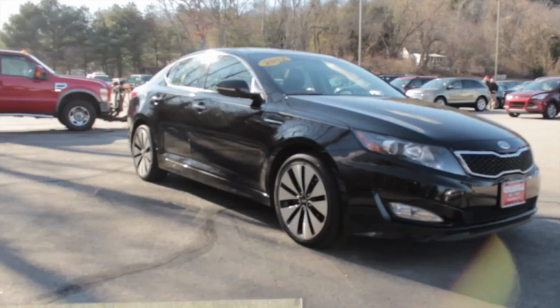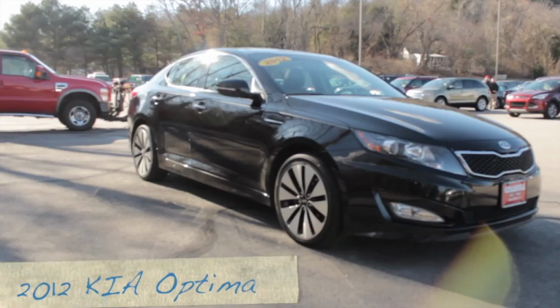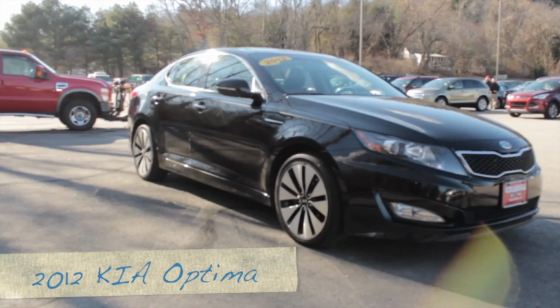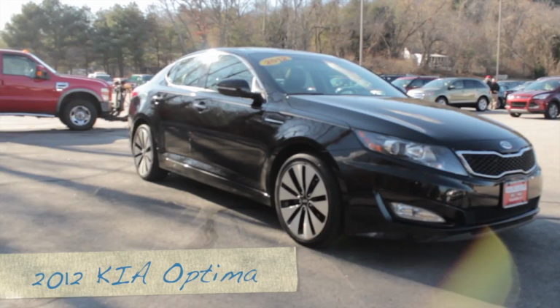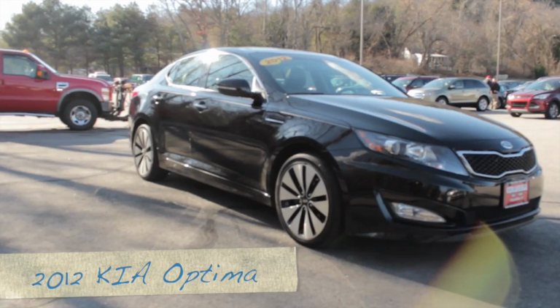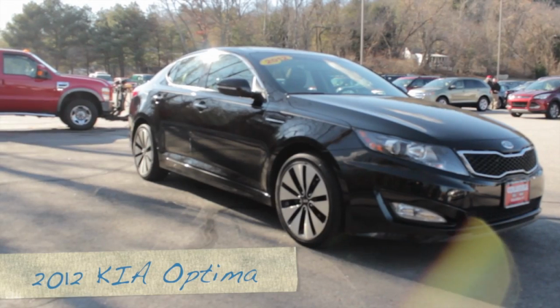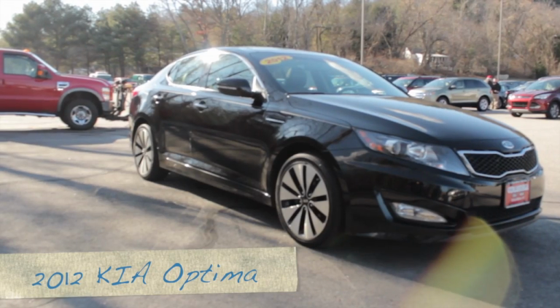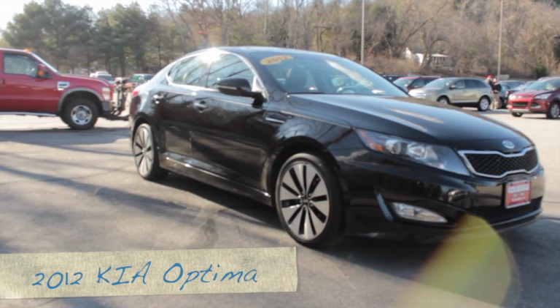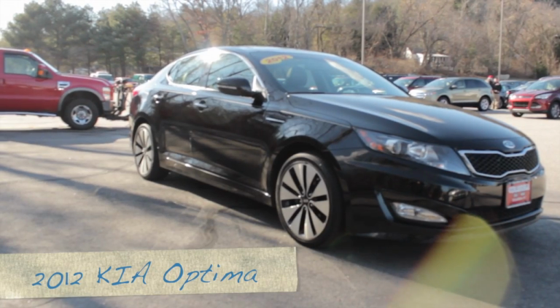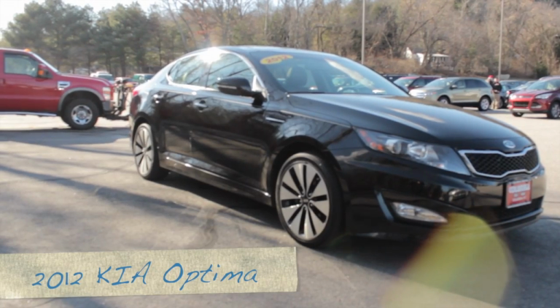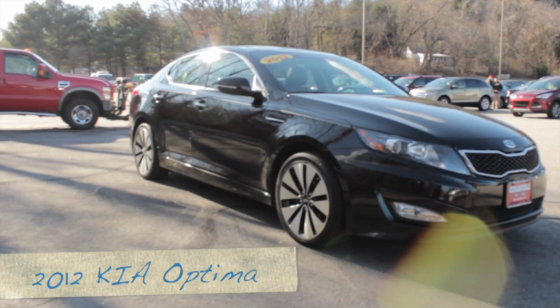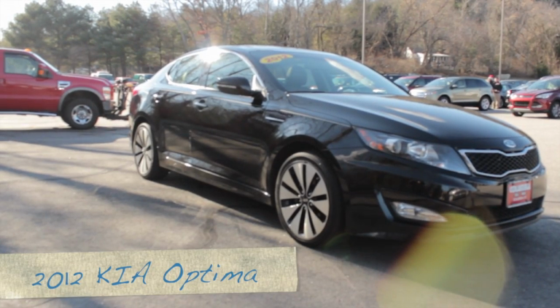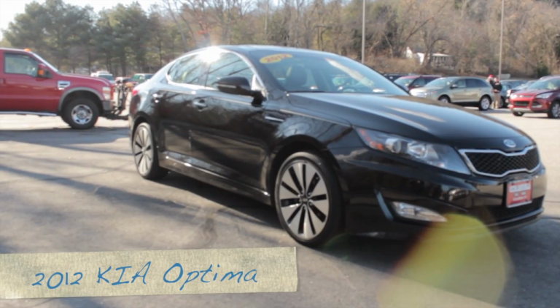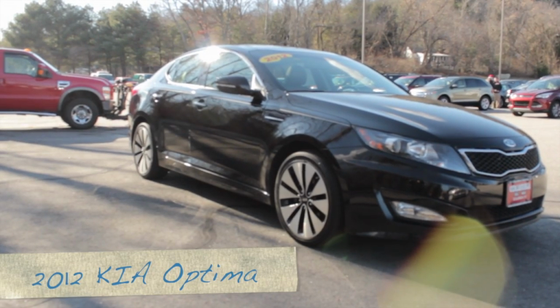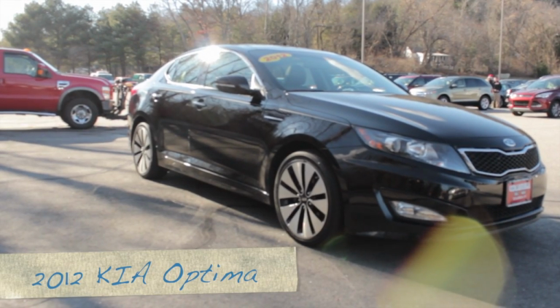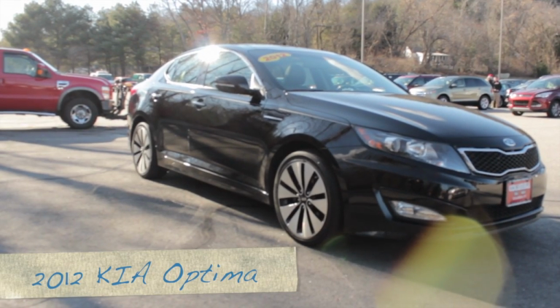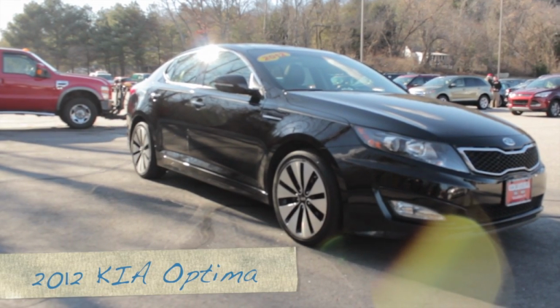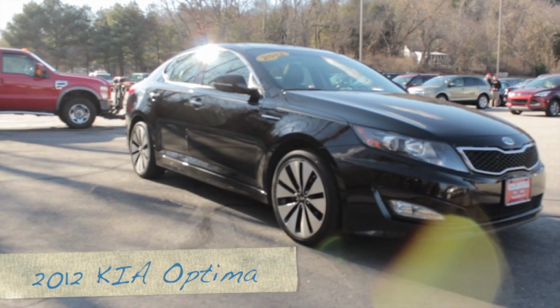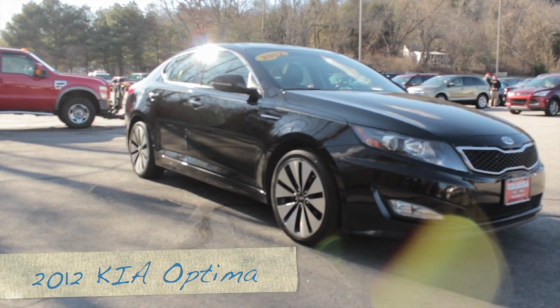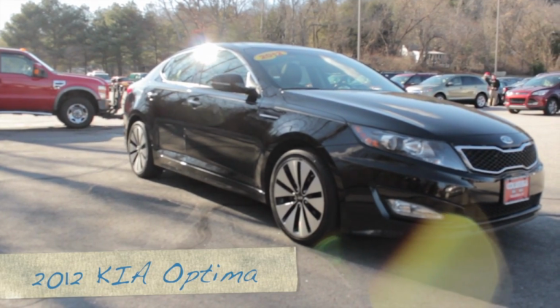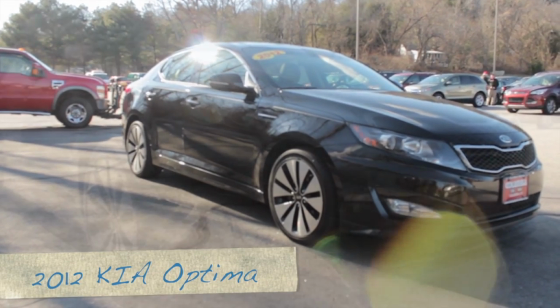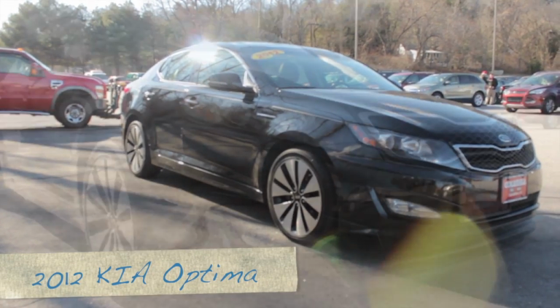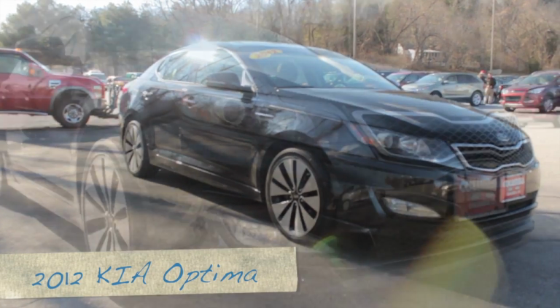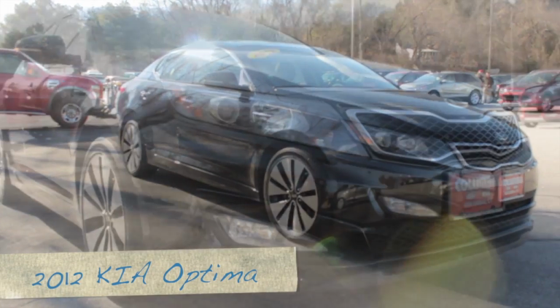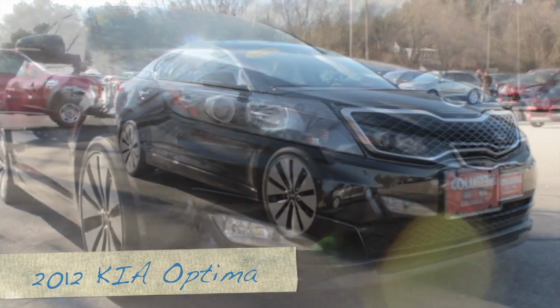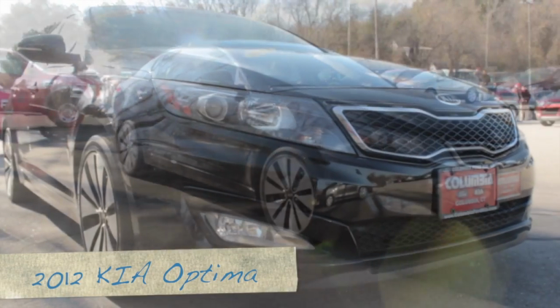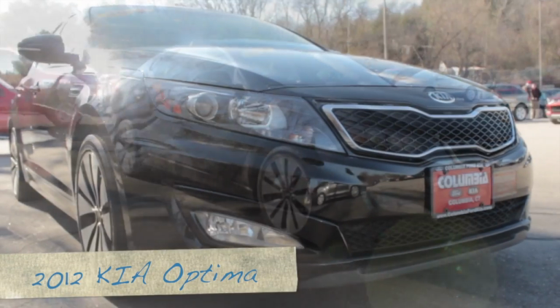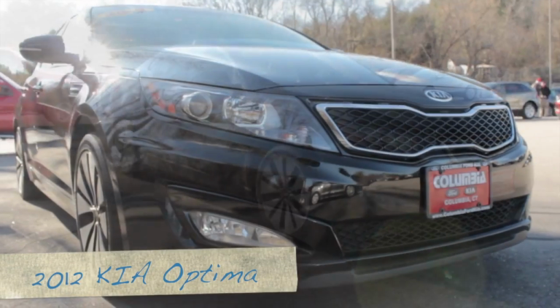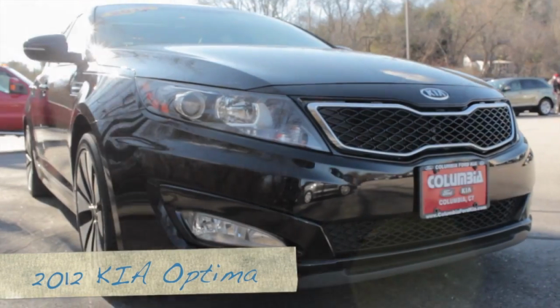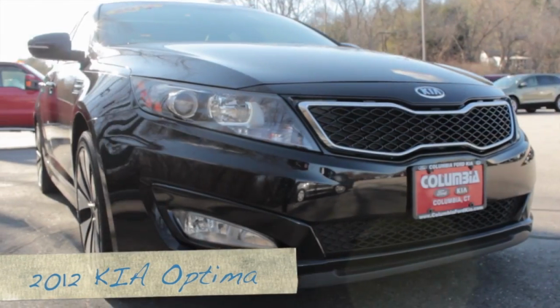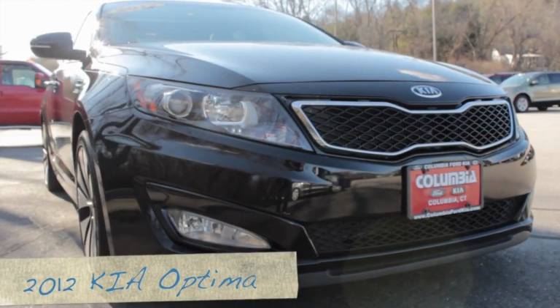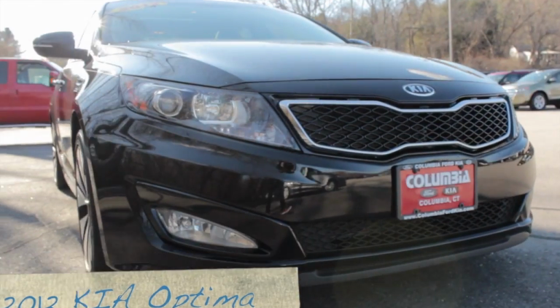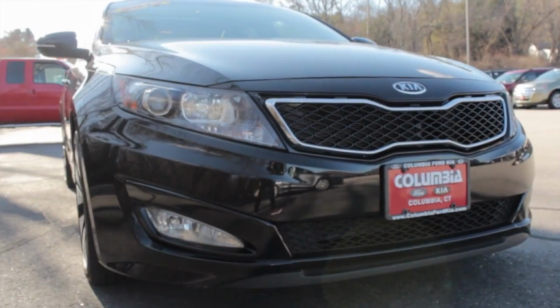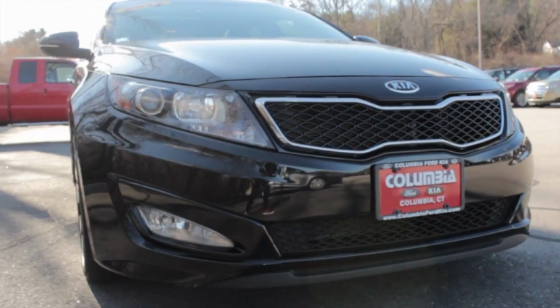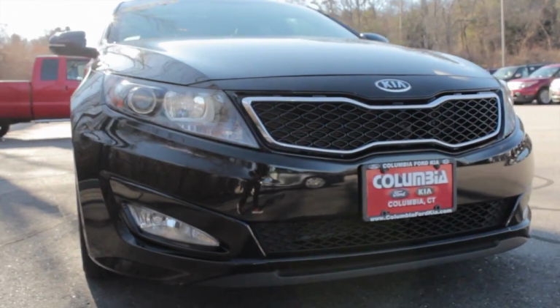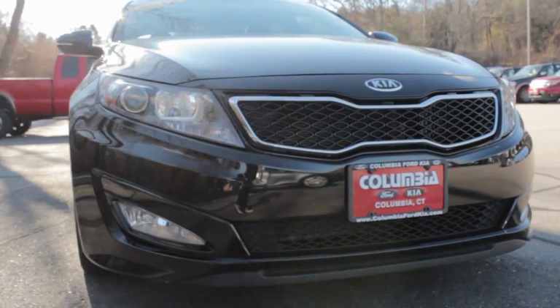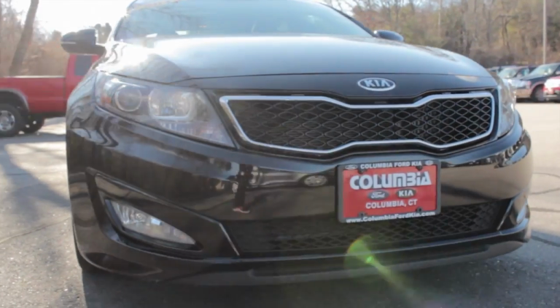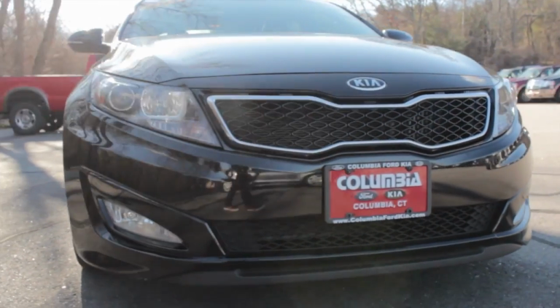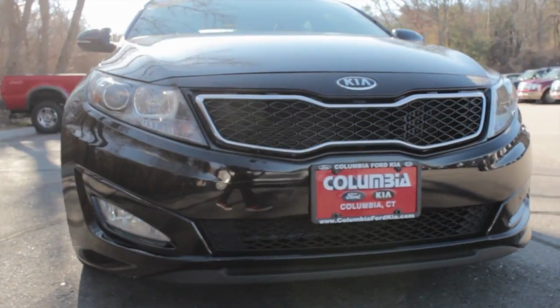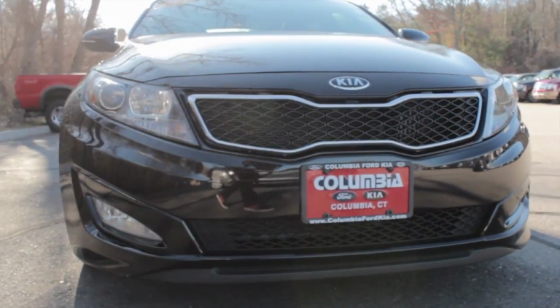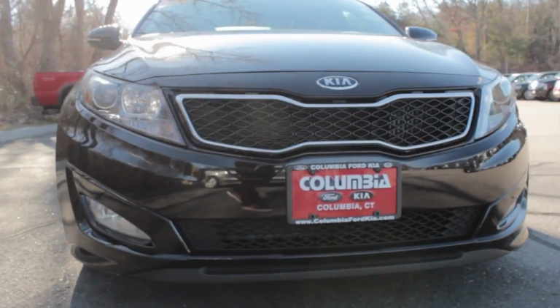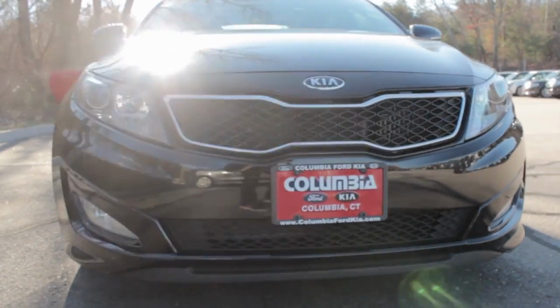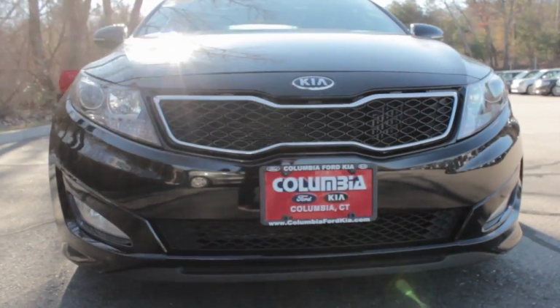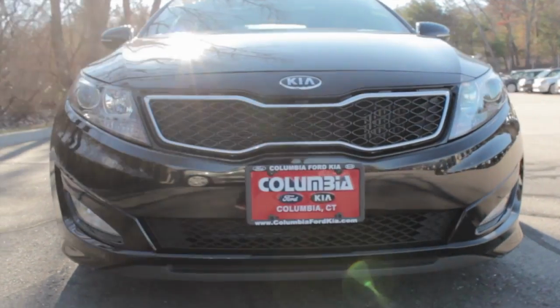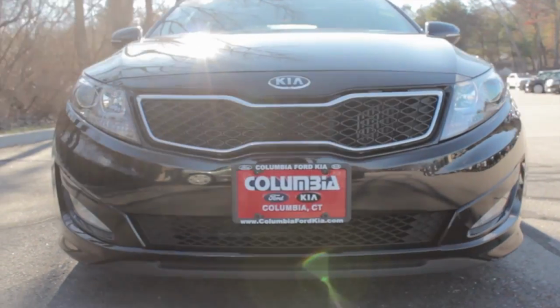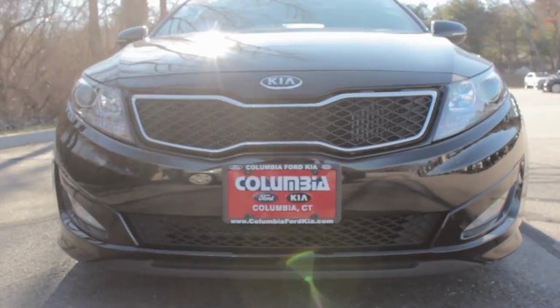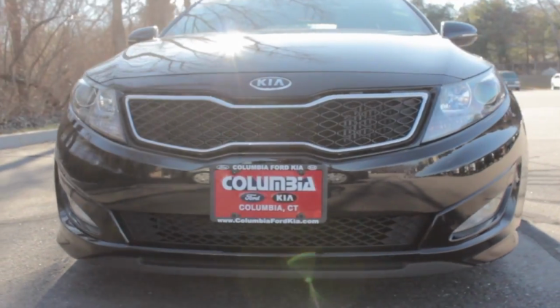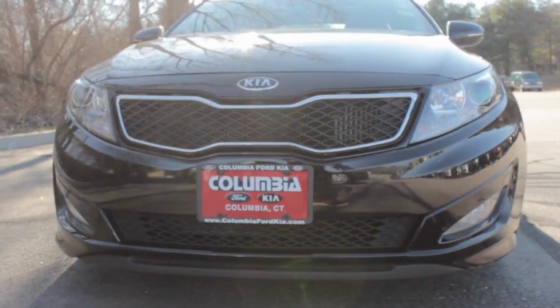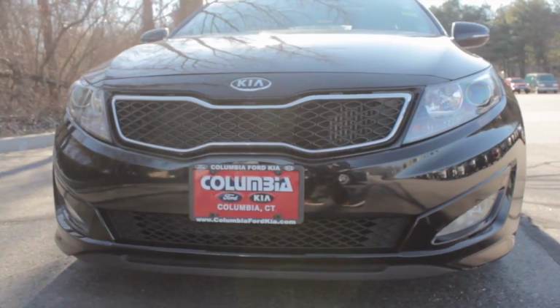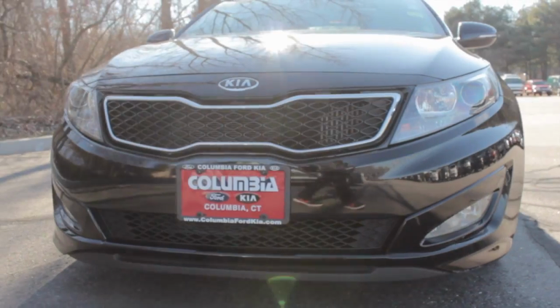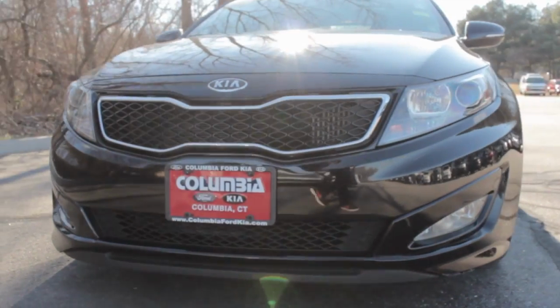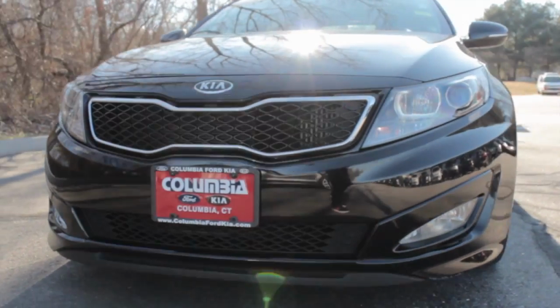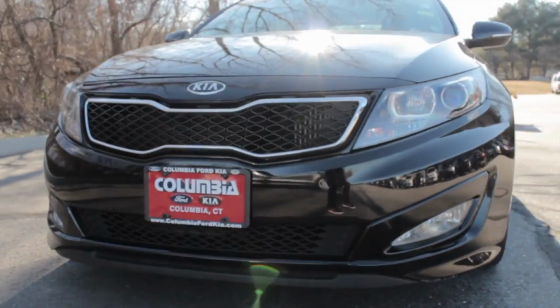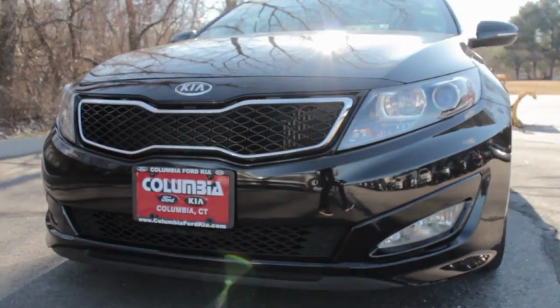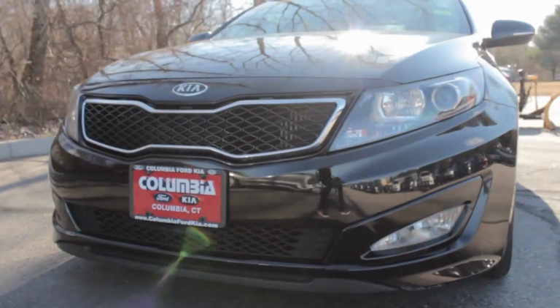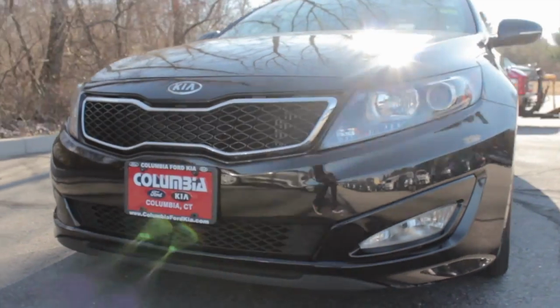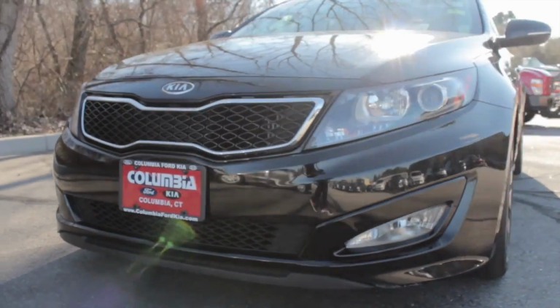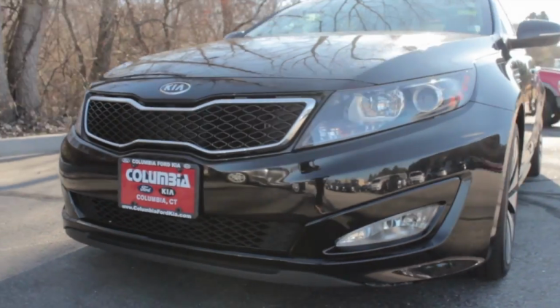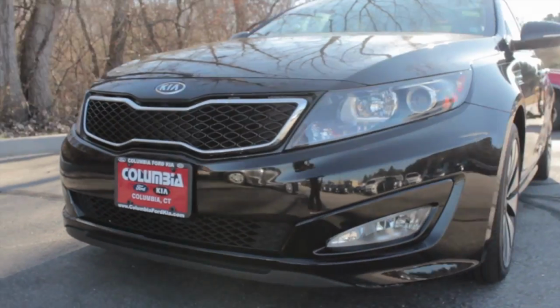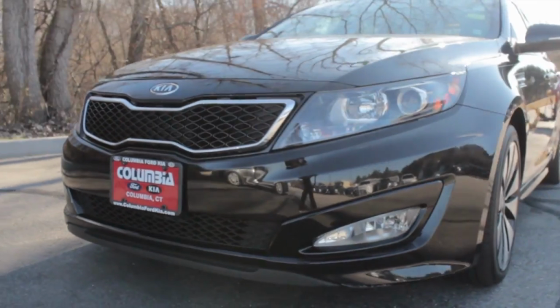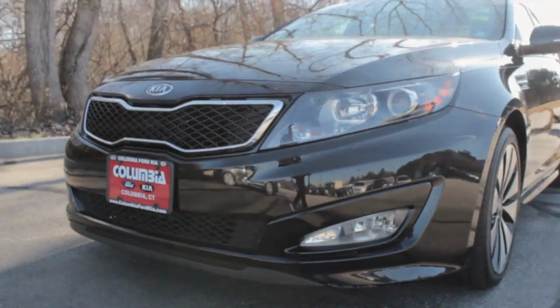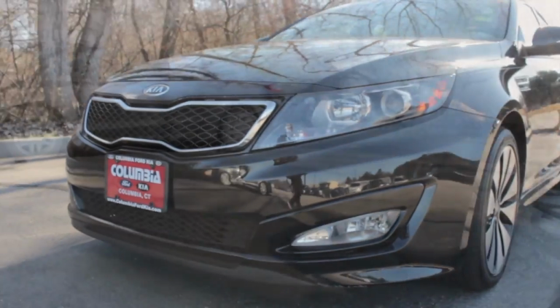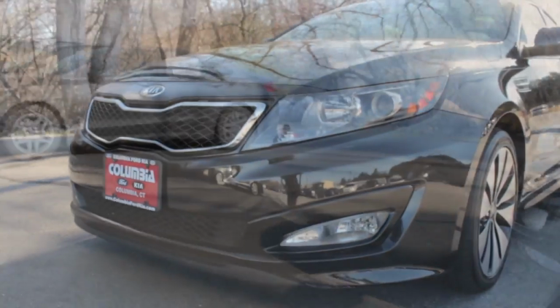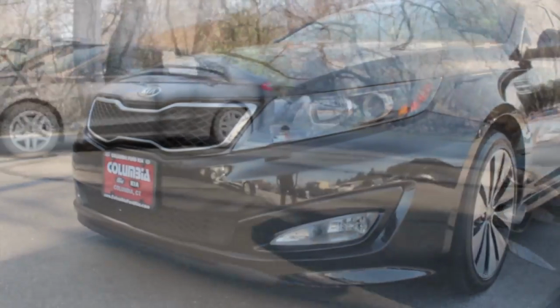Welcome to ColumbiaFordKia.com. Today, we proudly offer you this certified 2012 Kia Optima SX.